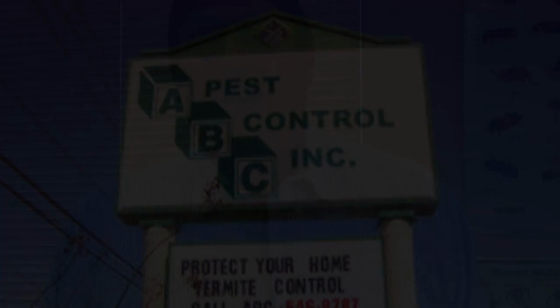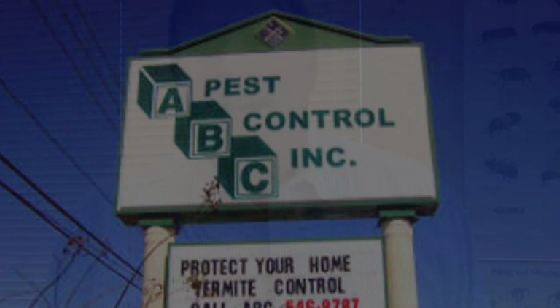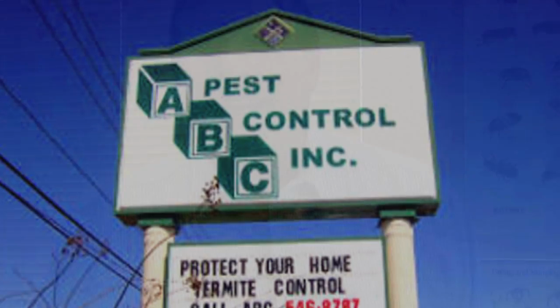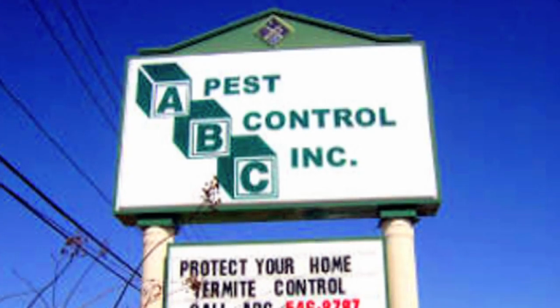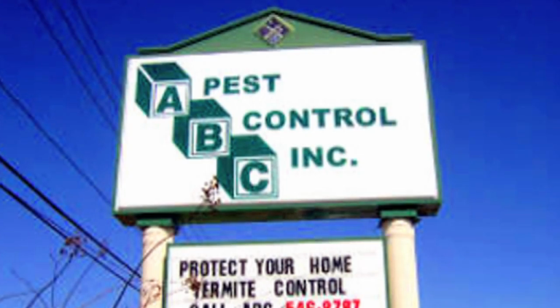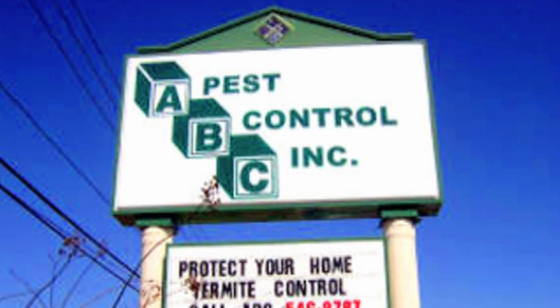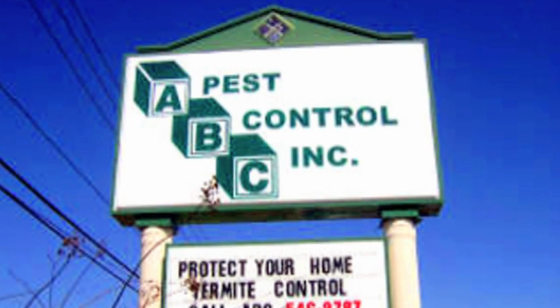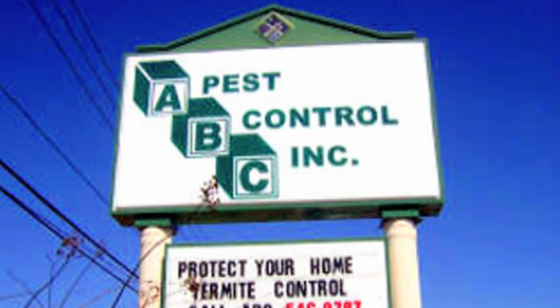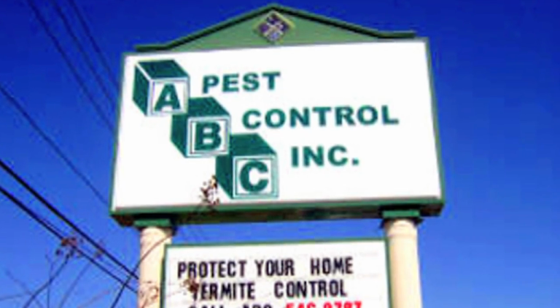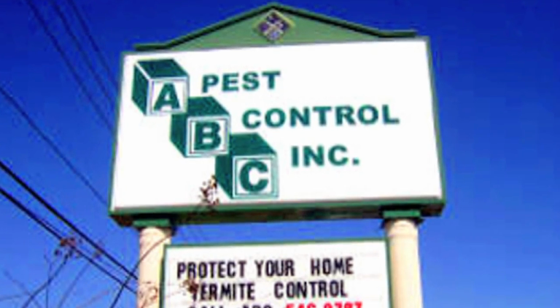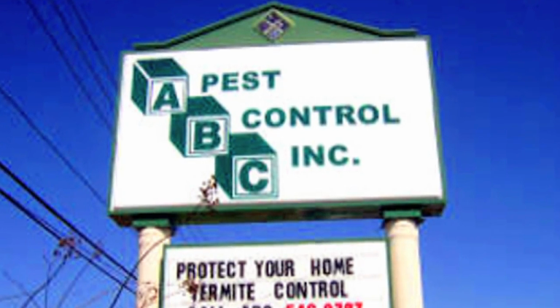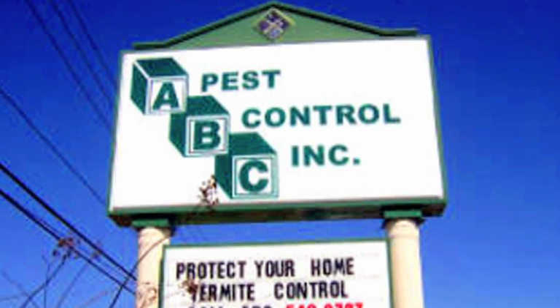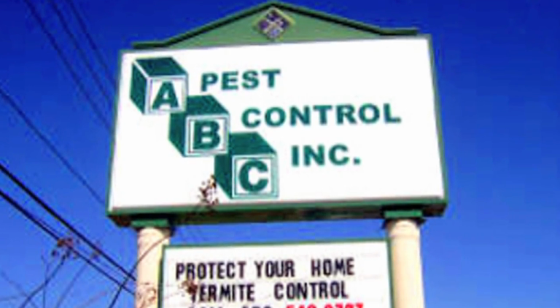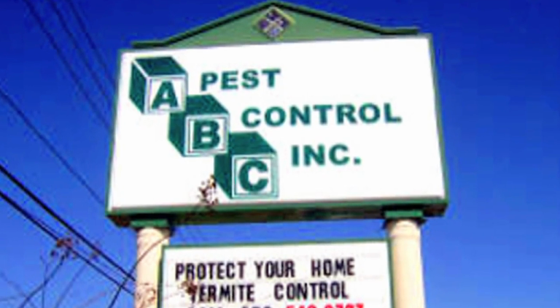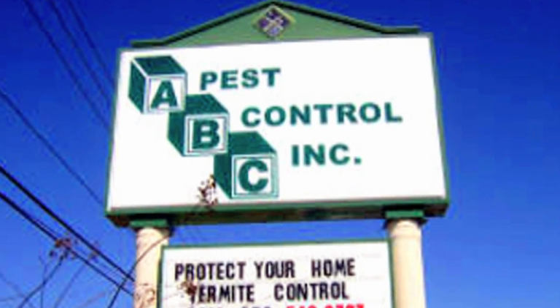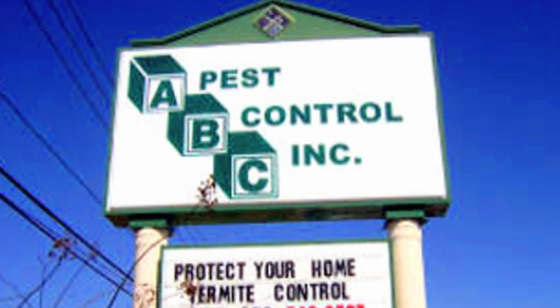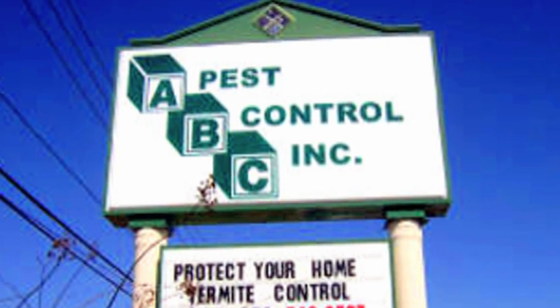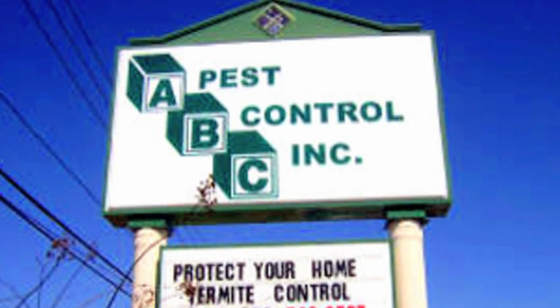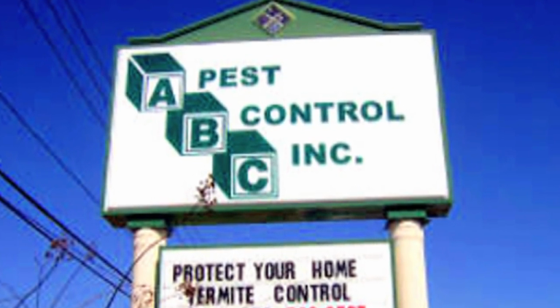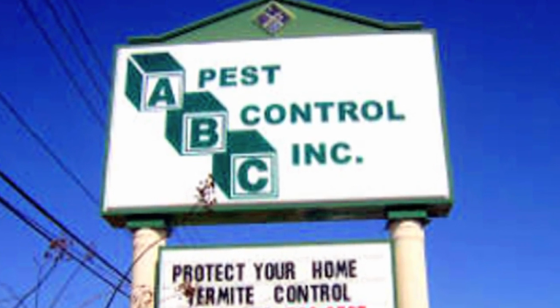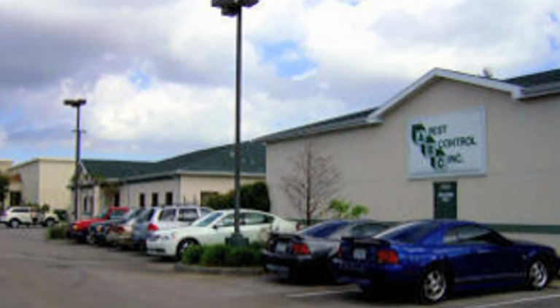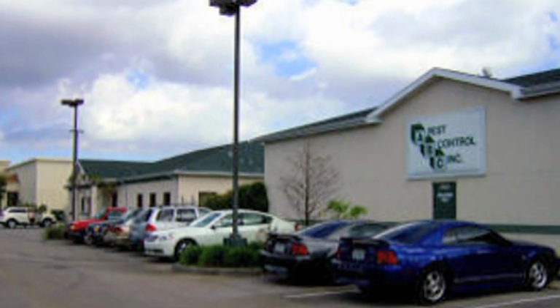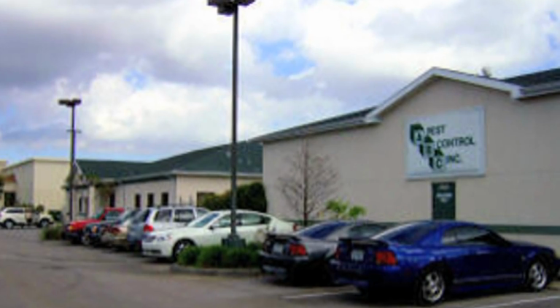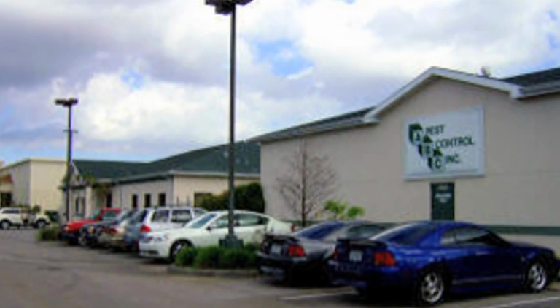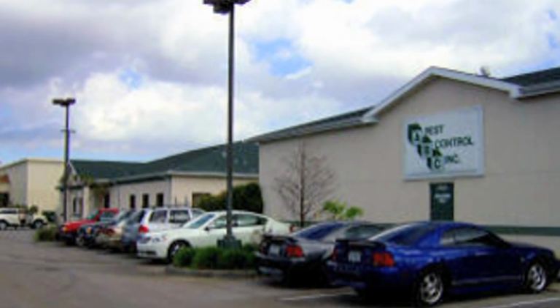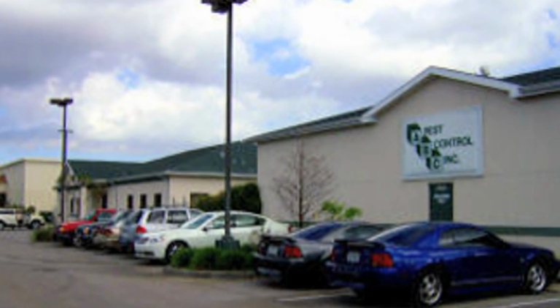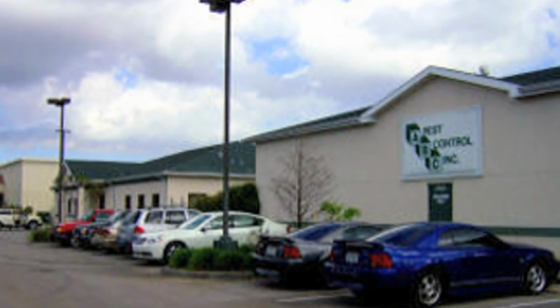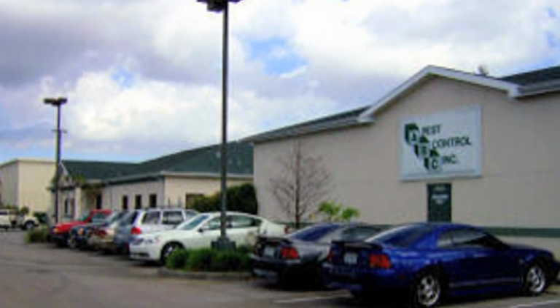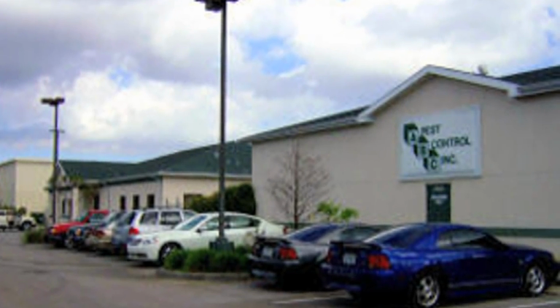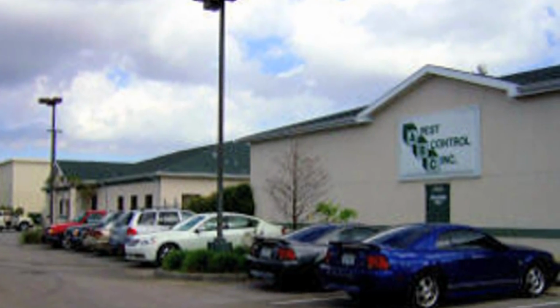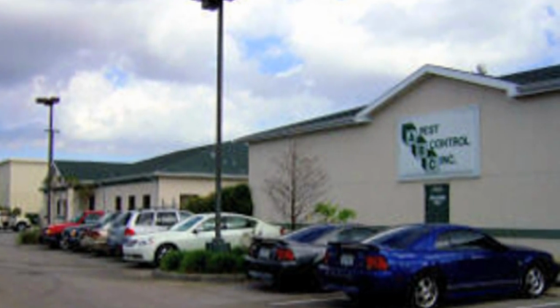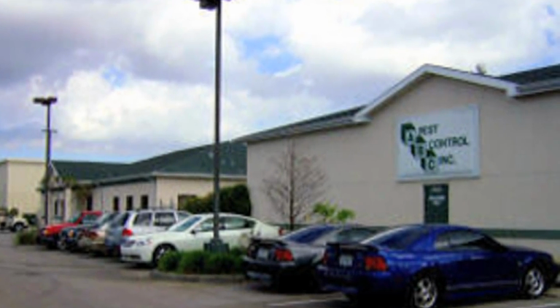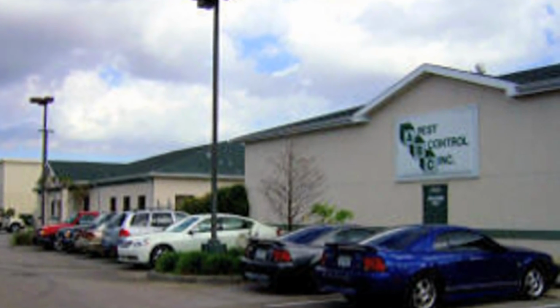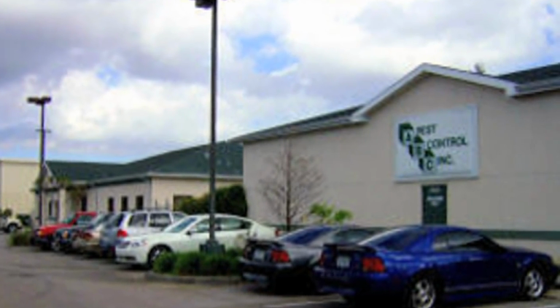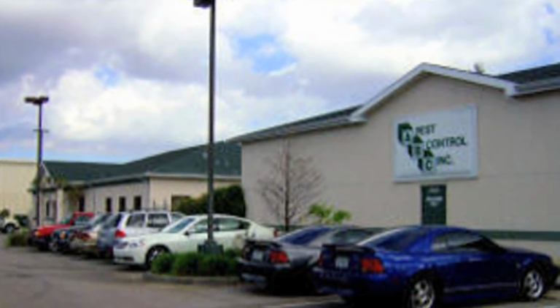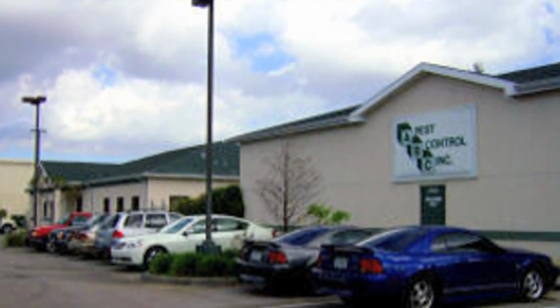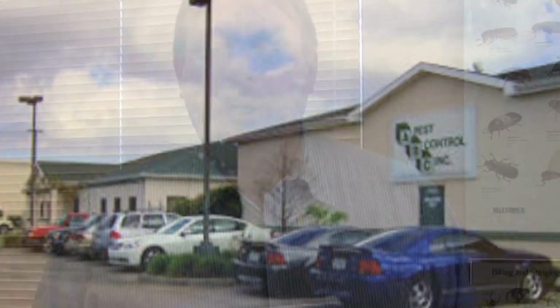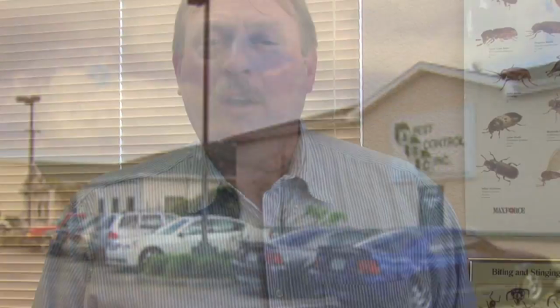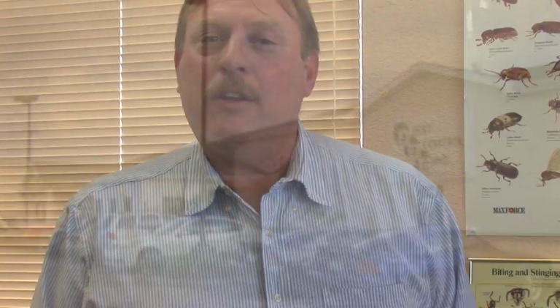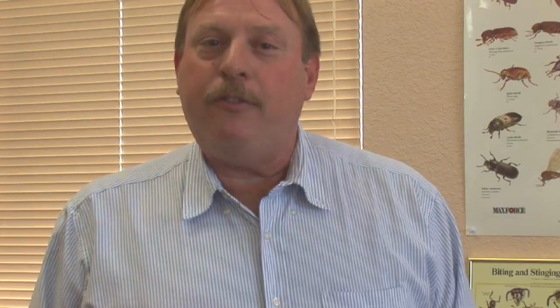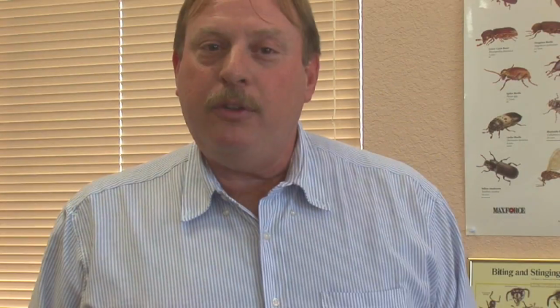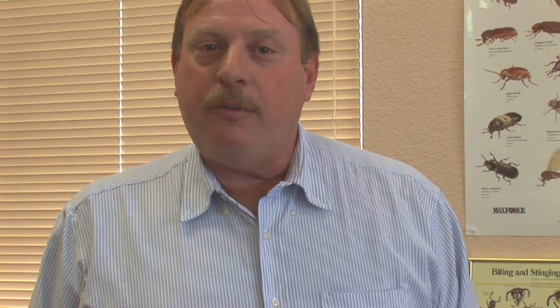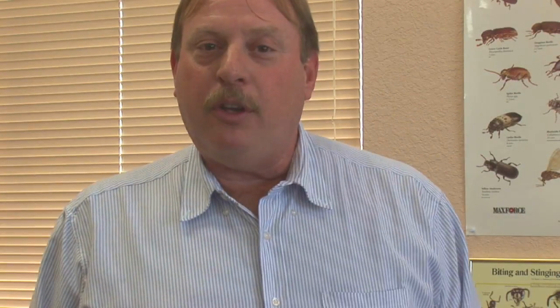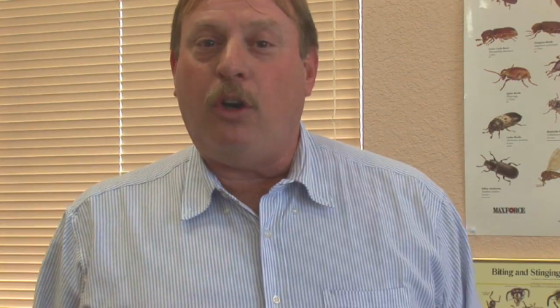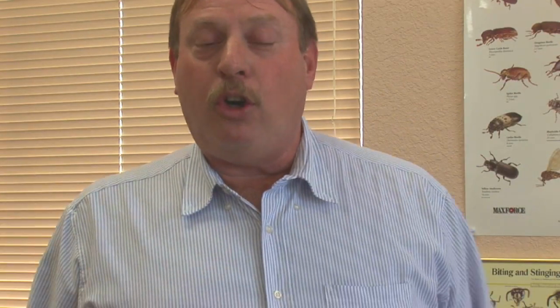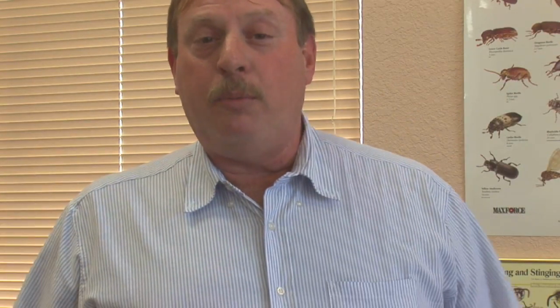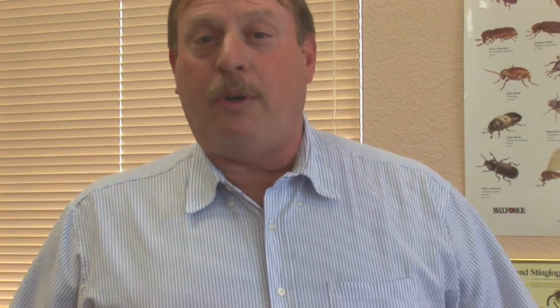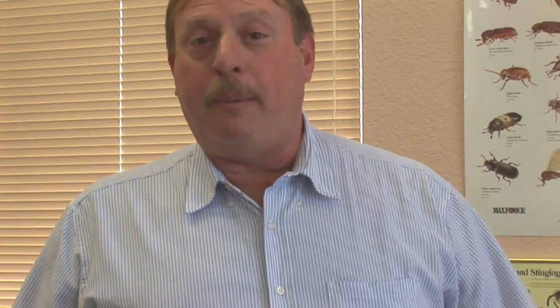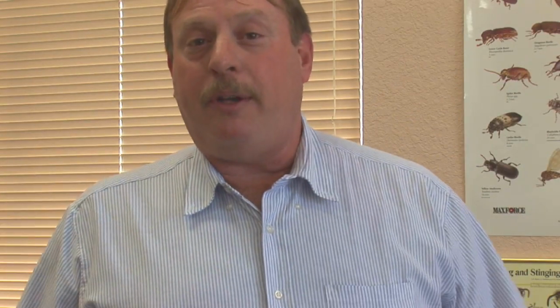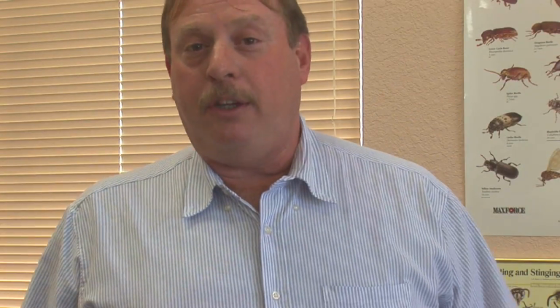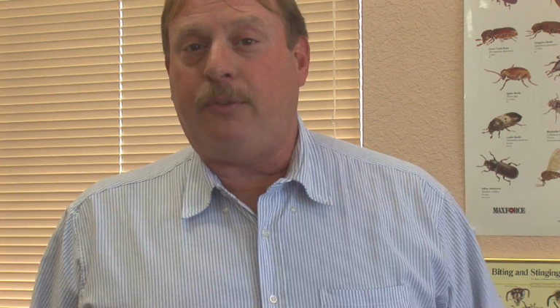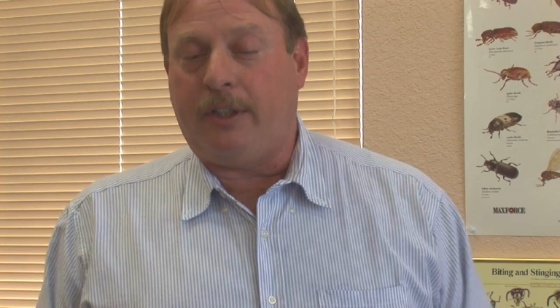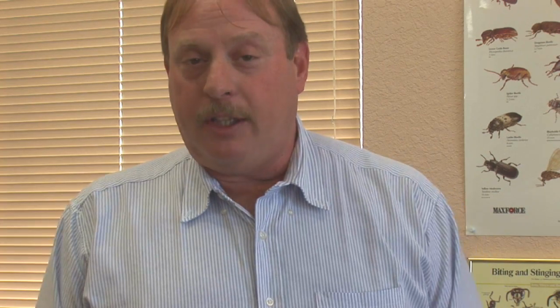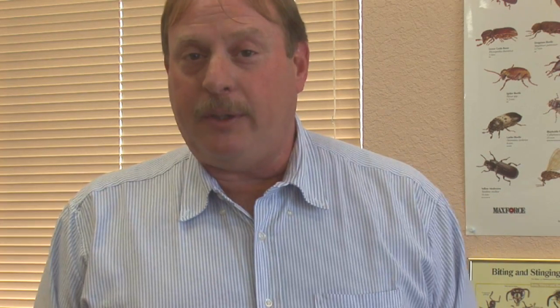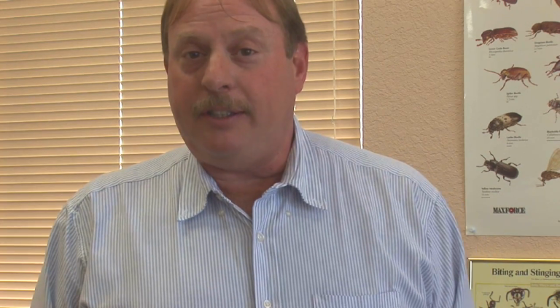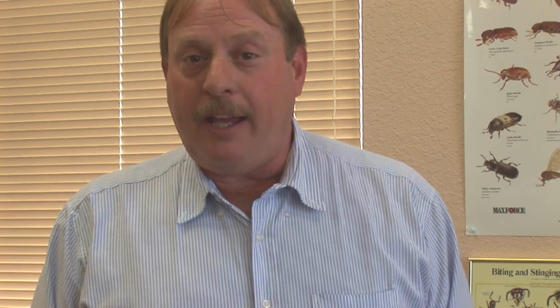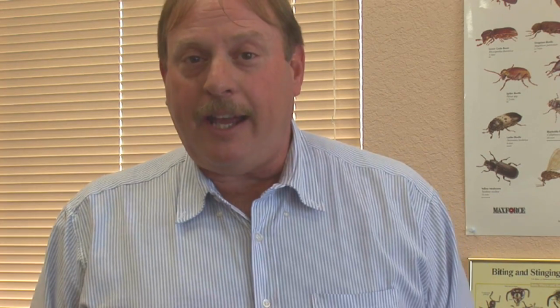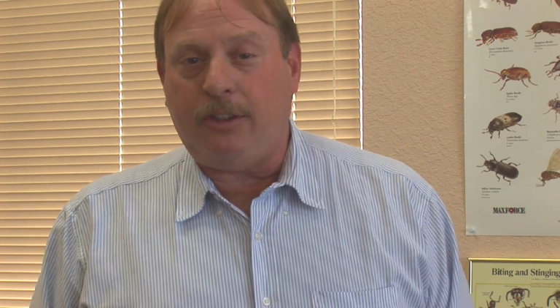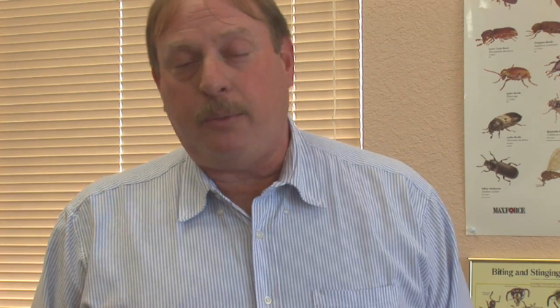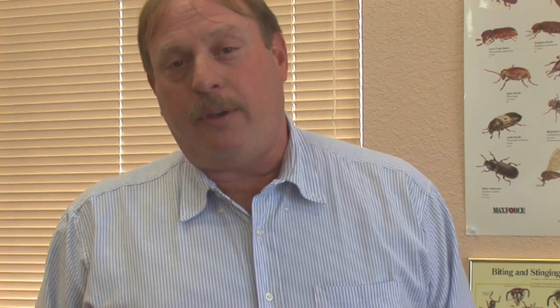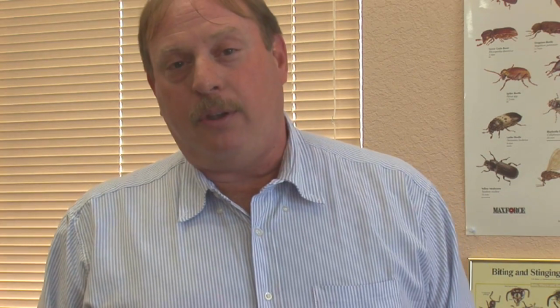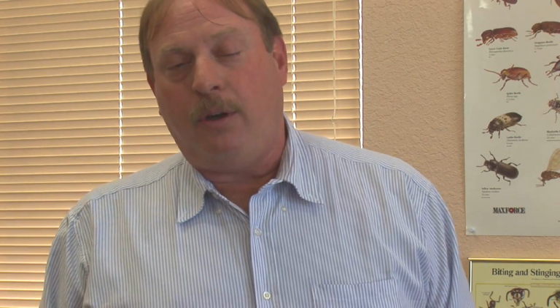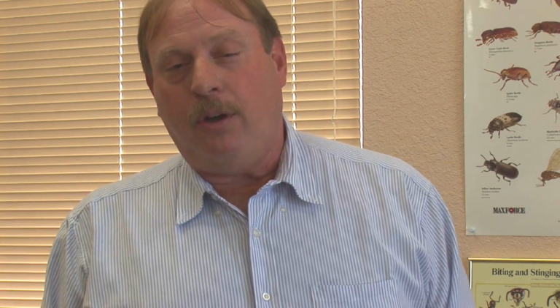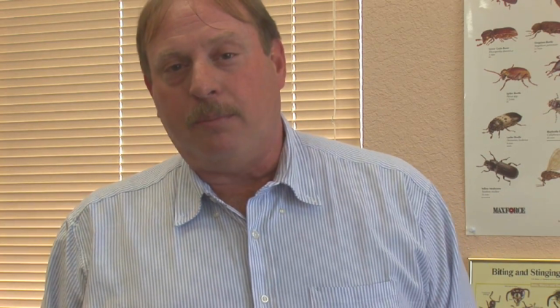Hi, I'm Mark Govan with ABC Pest Control in Largo, Florida. And what are a few of the home remedies for killing gnats within the home?